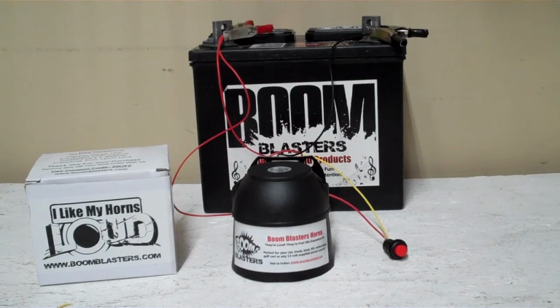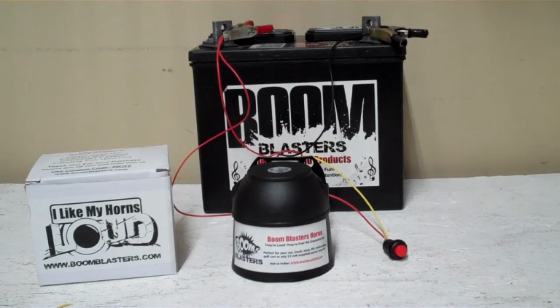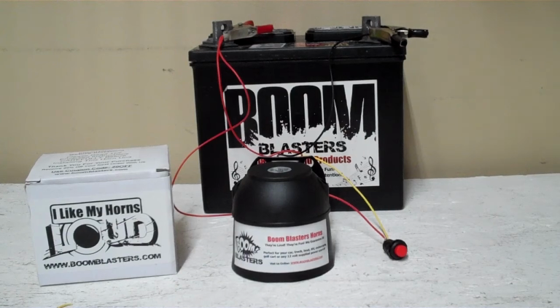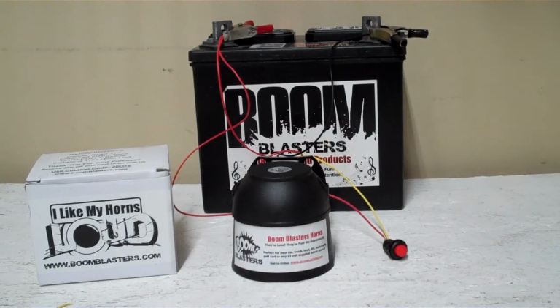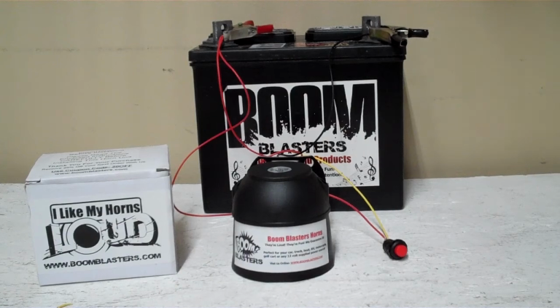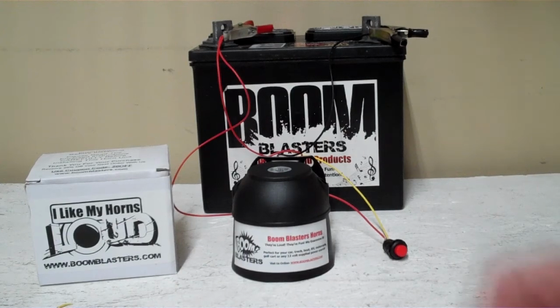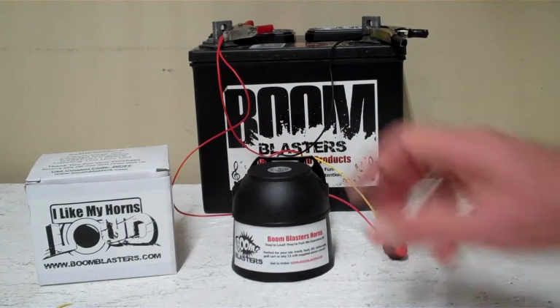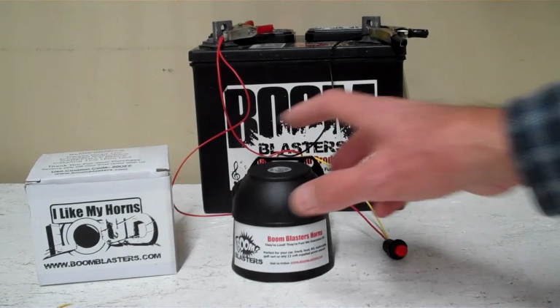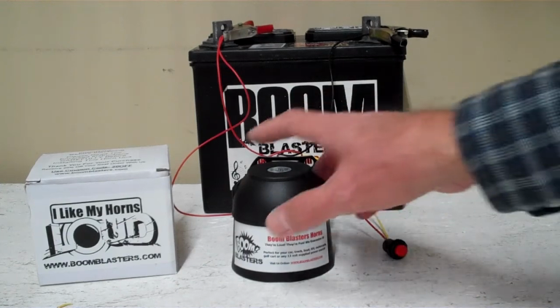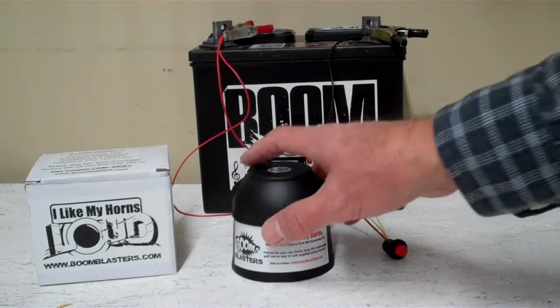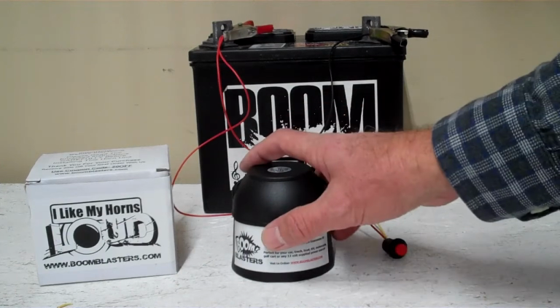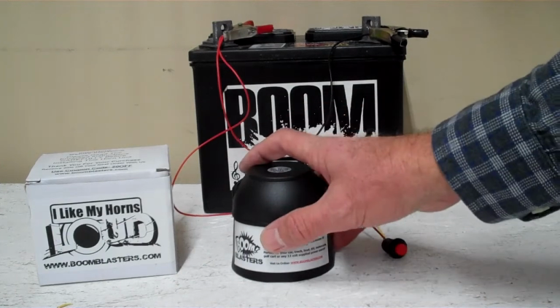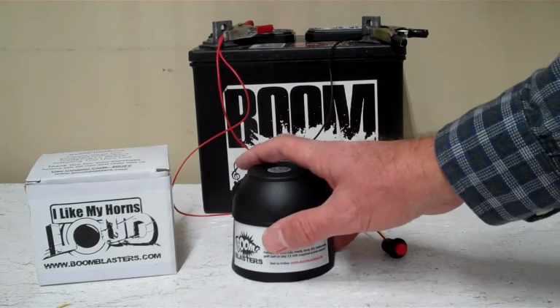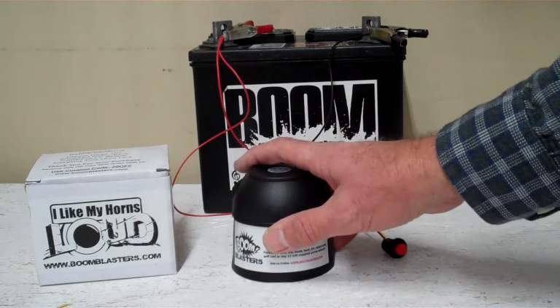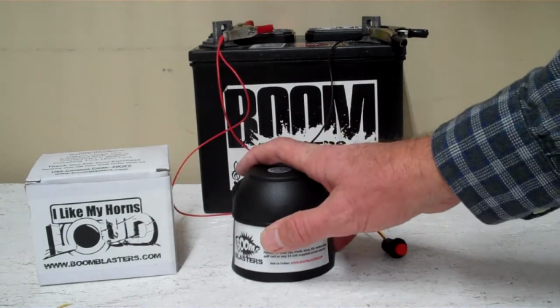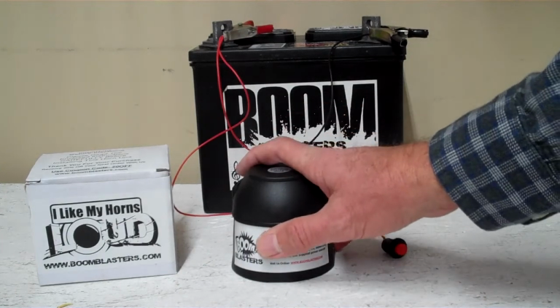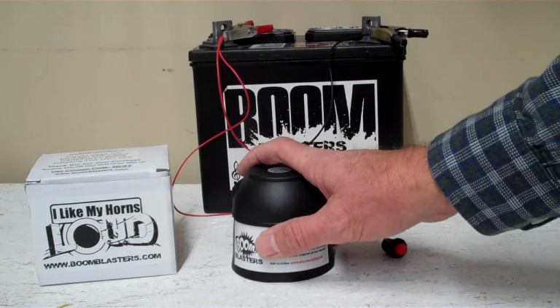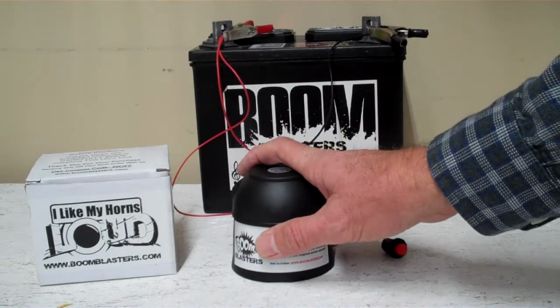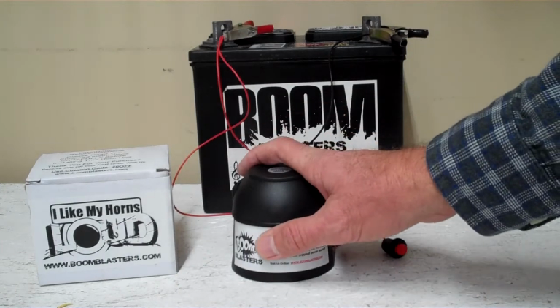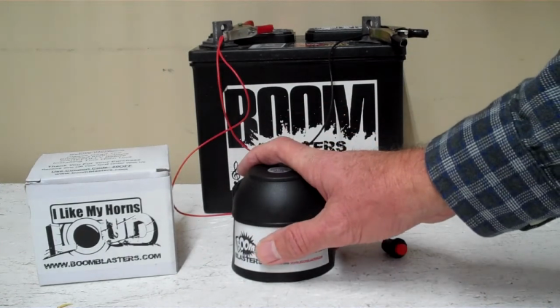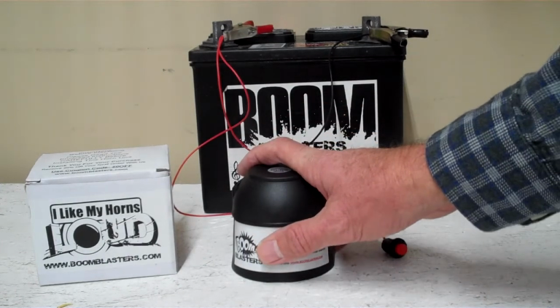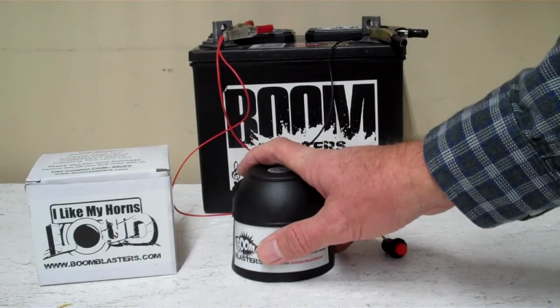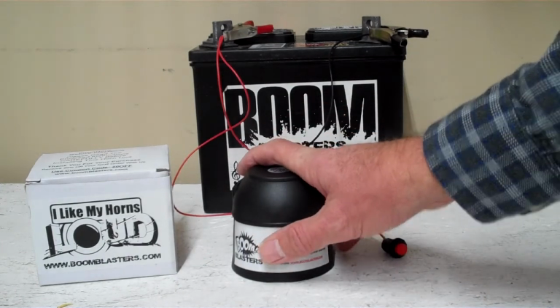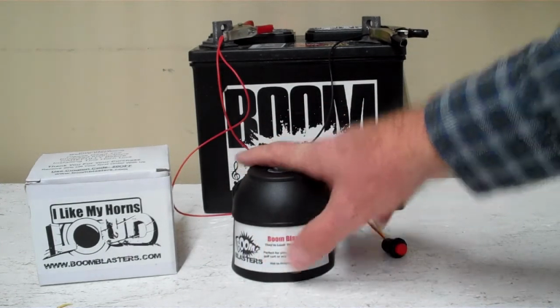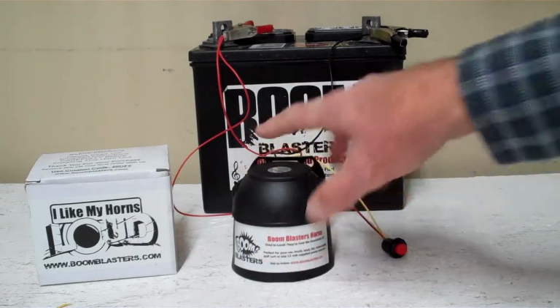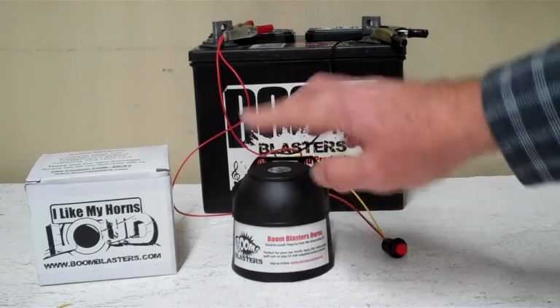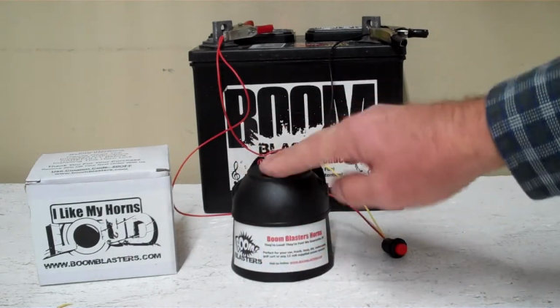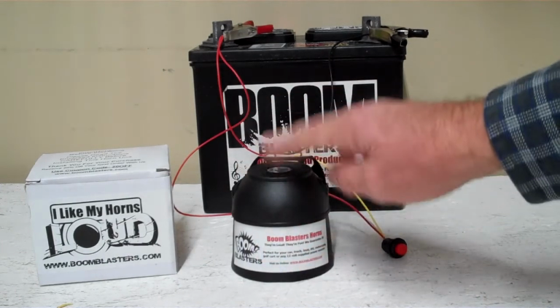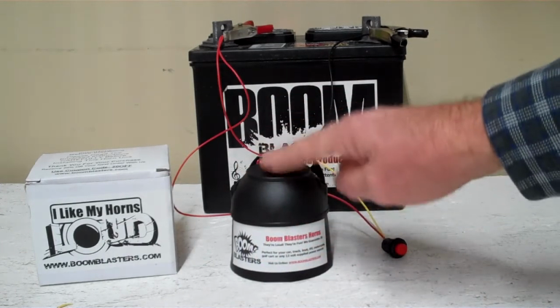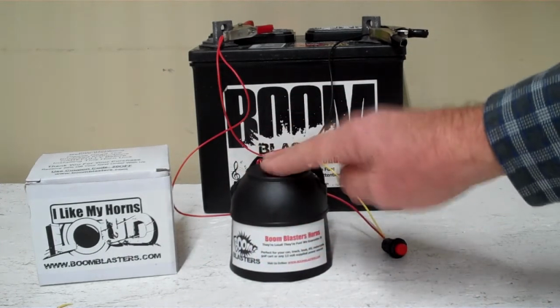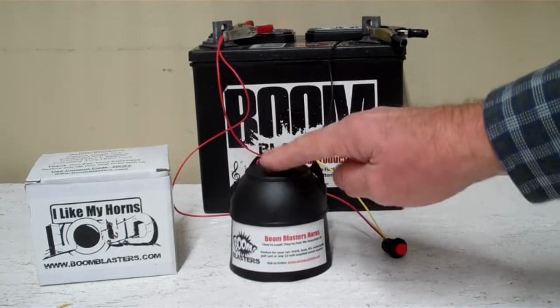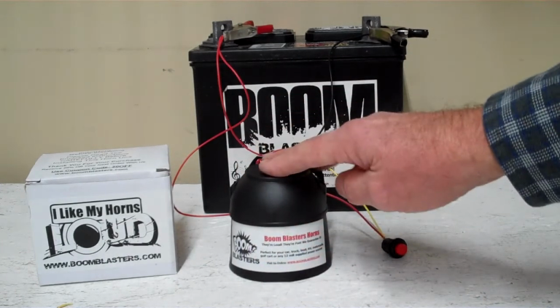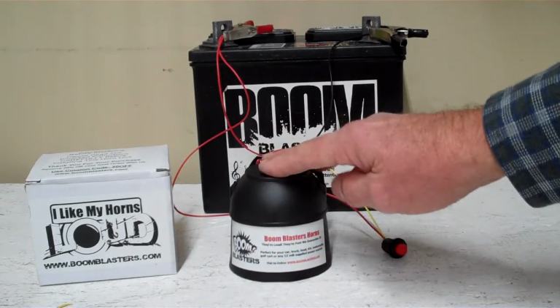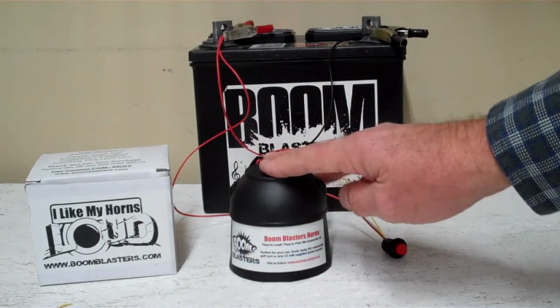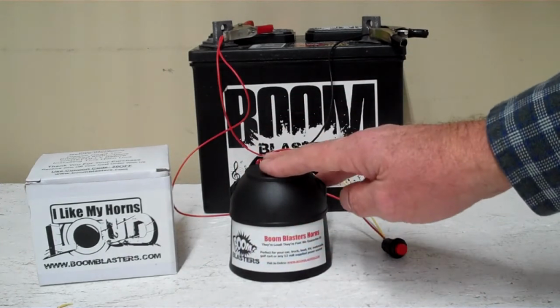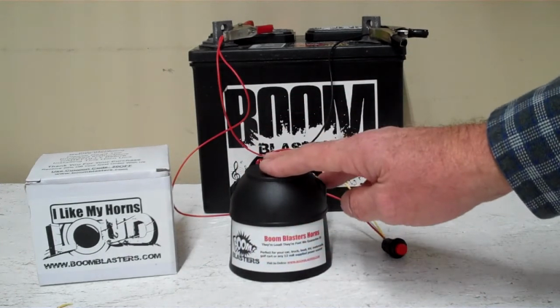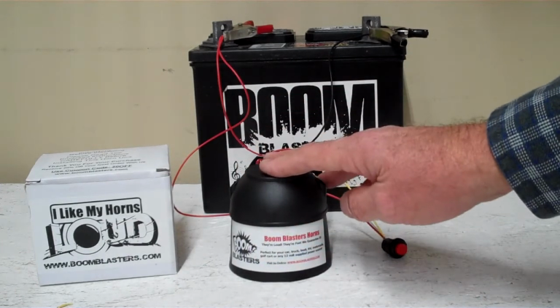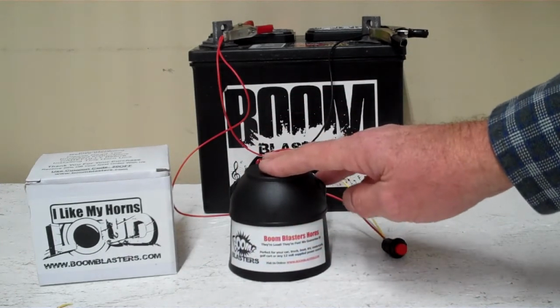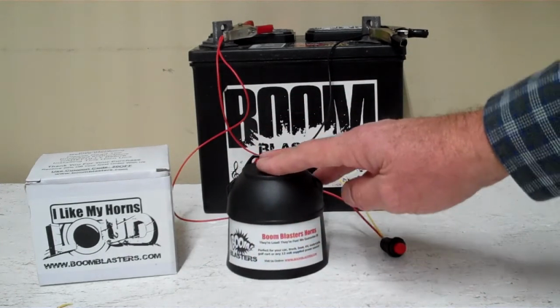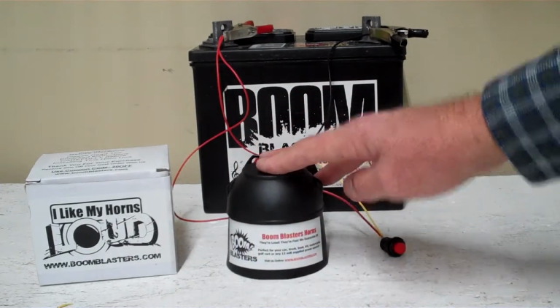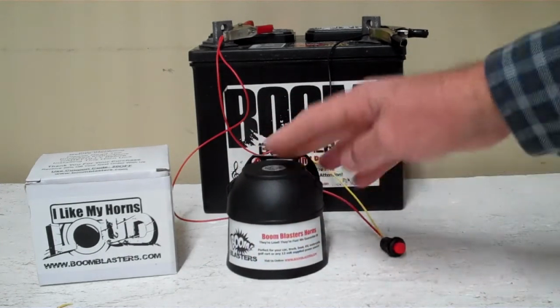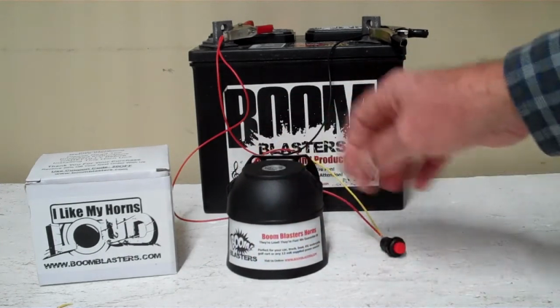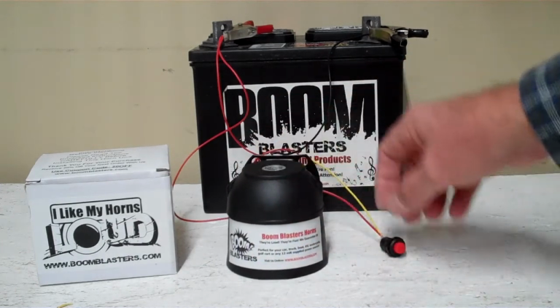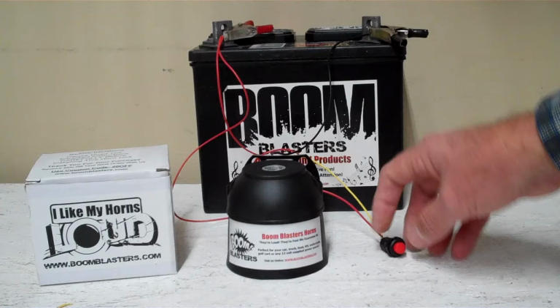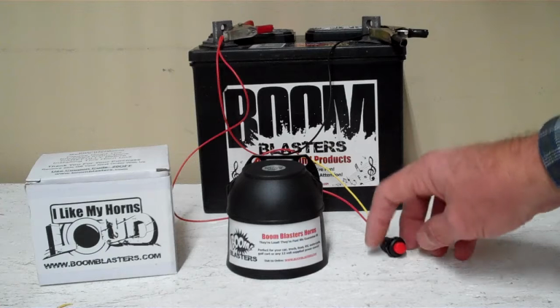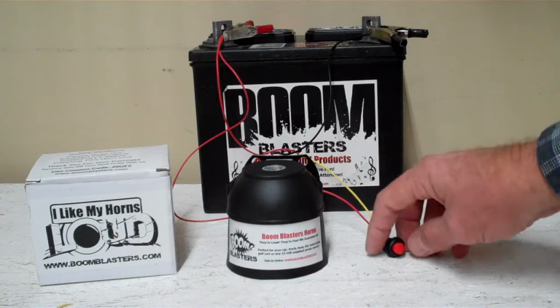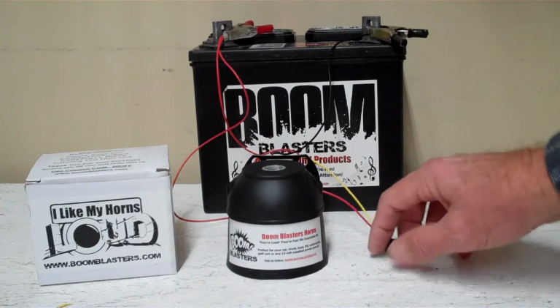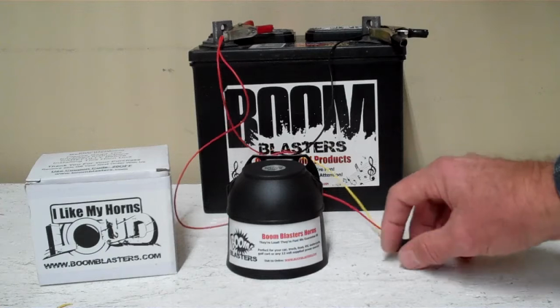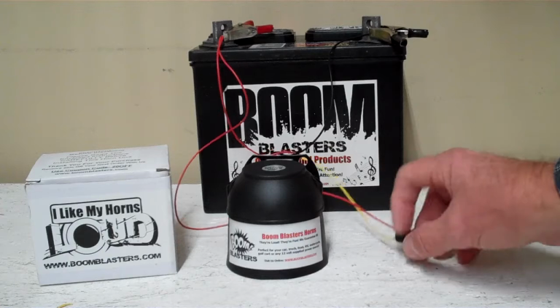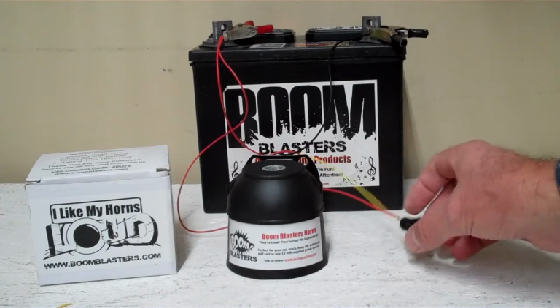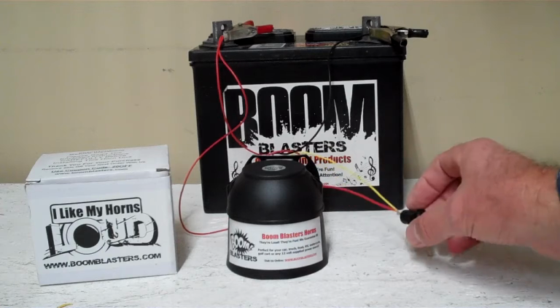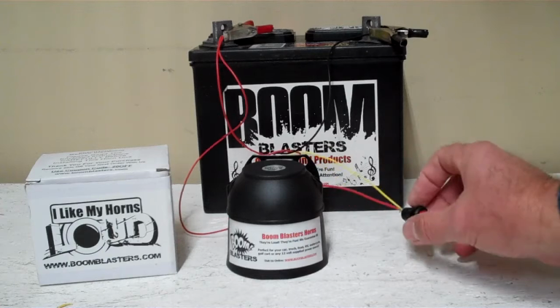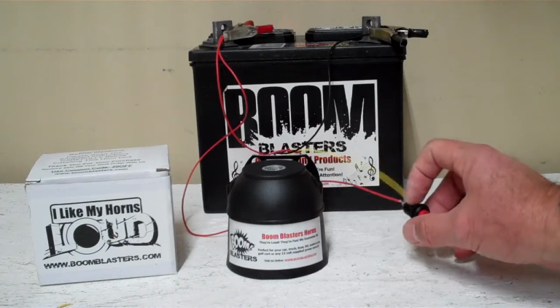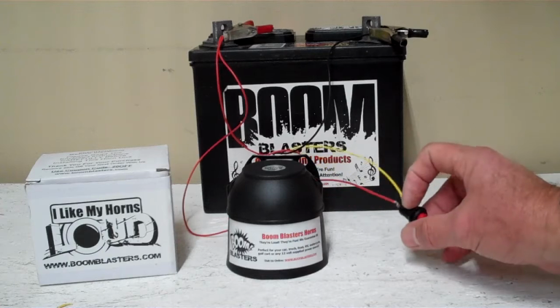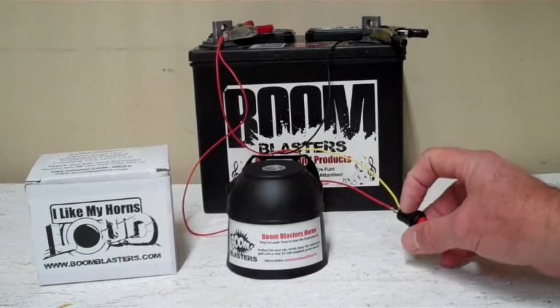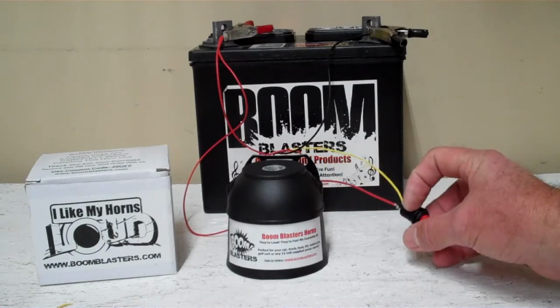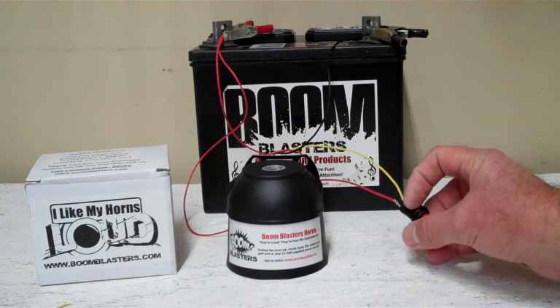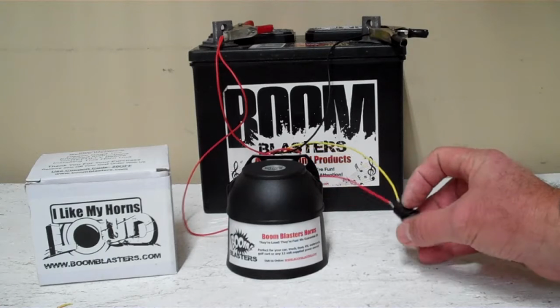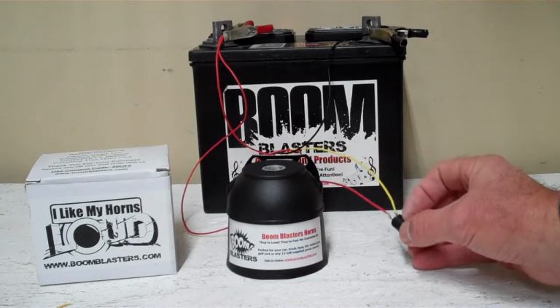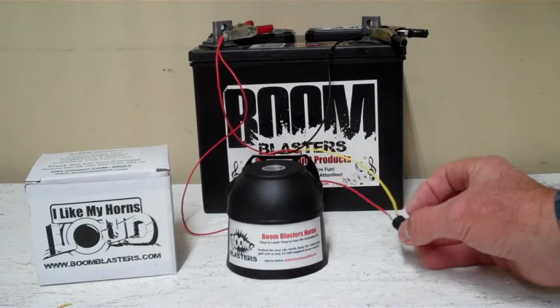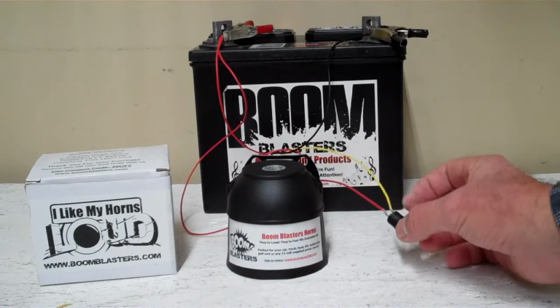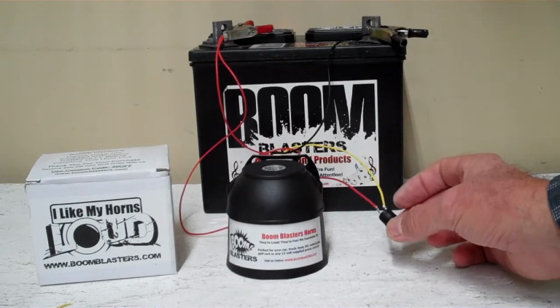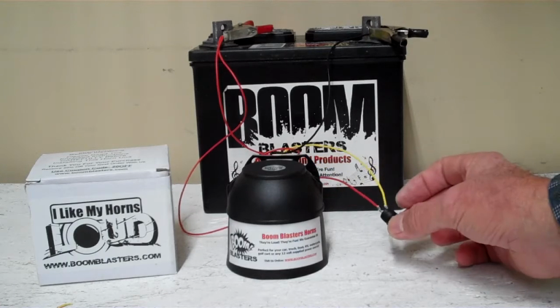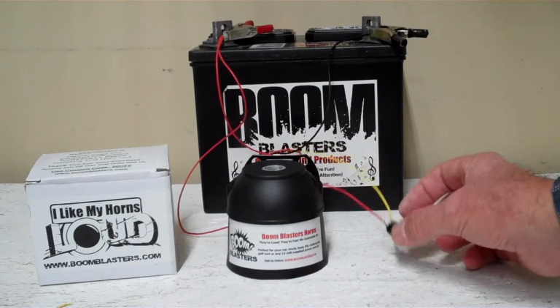Hey everyone, this is our European Touring Car Sounds car horn — this is a really cool horn. This is our button version; it comes with a button which is included.